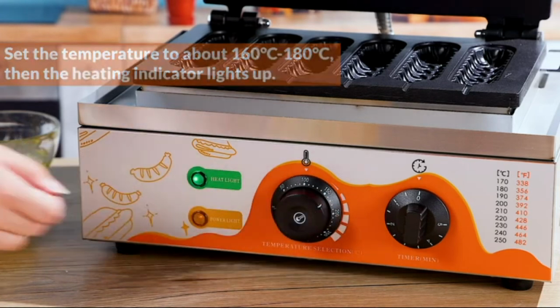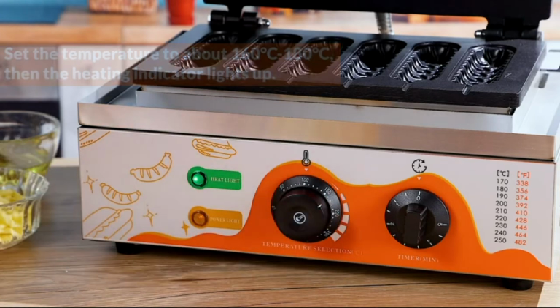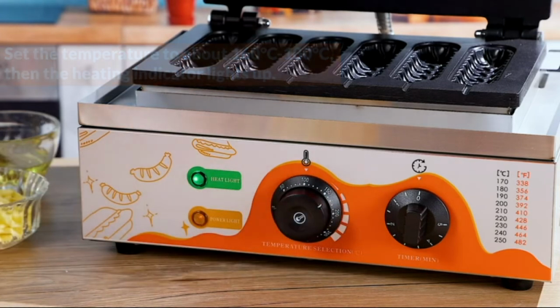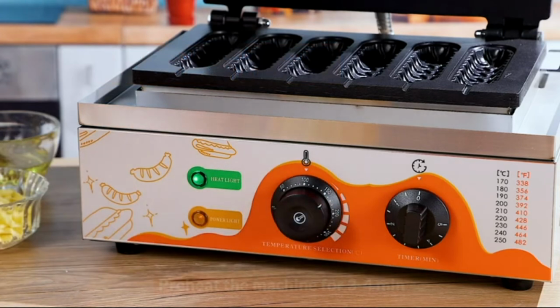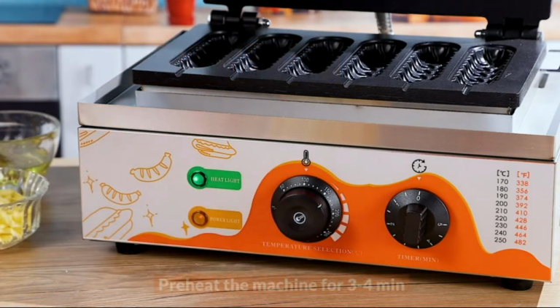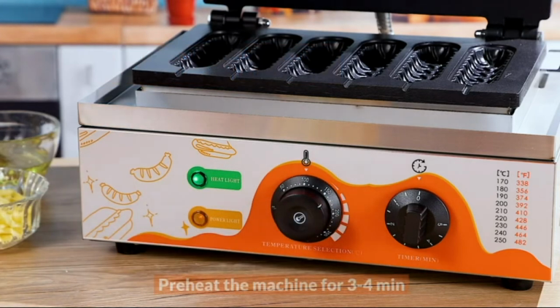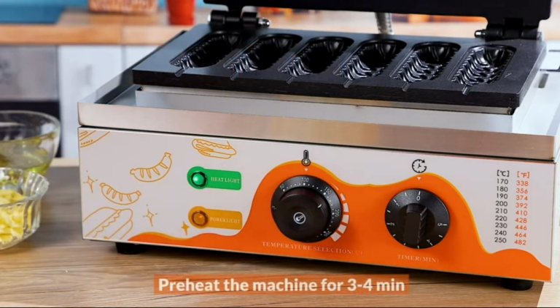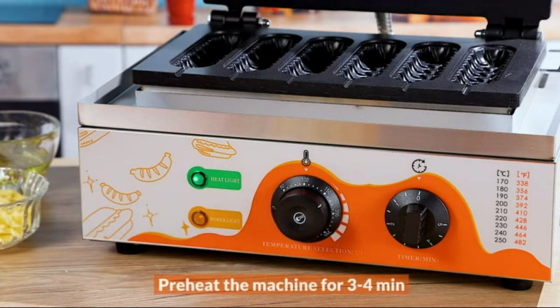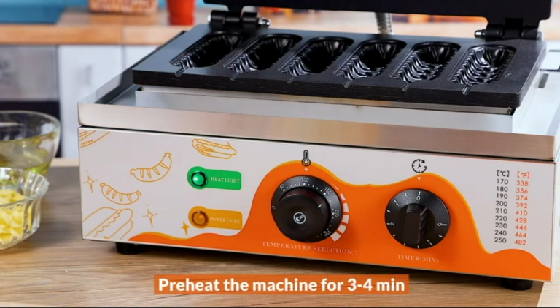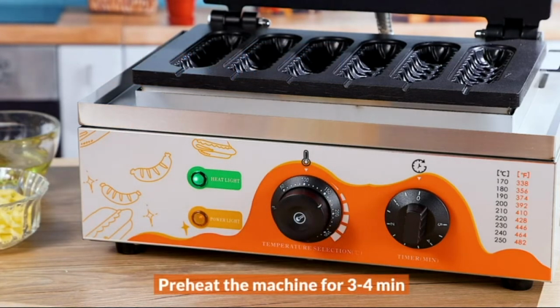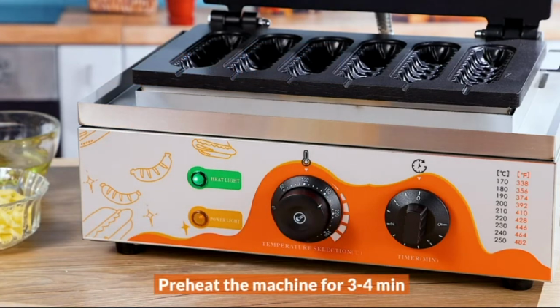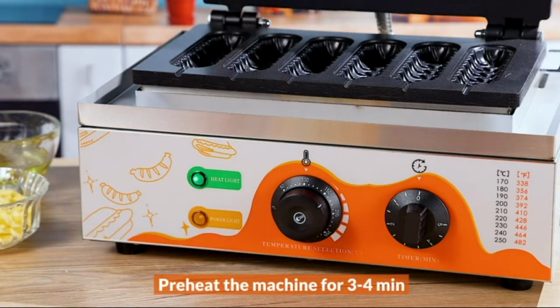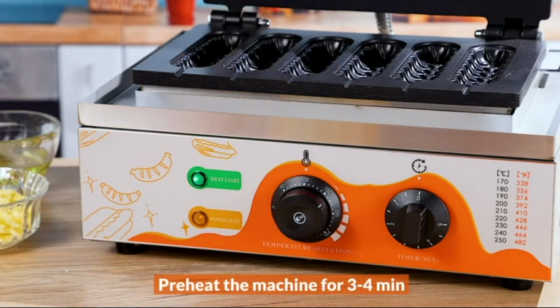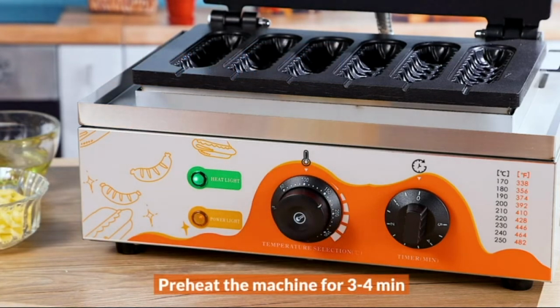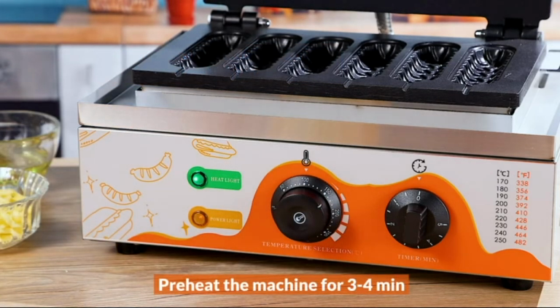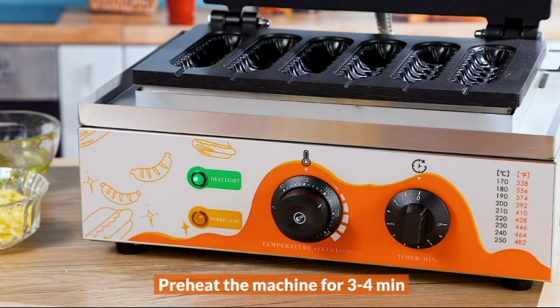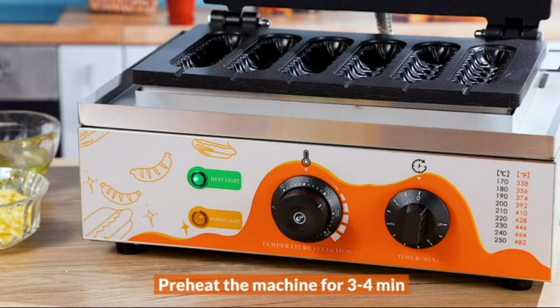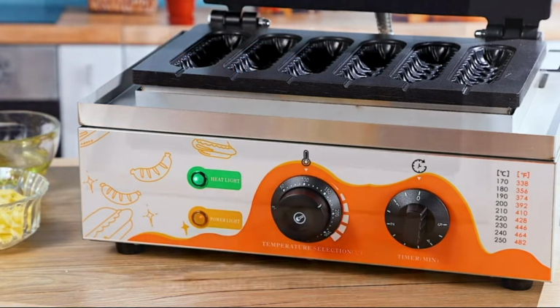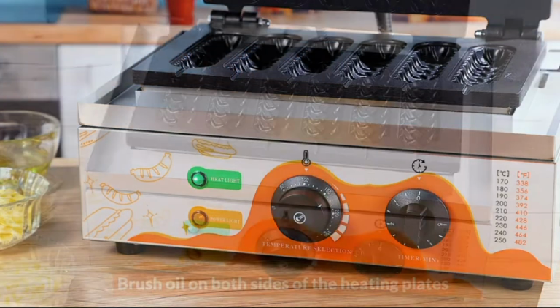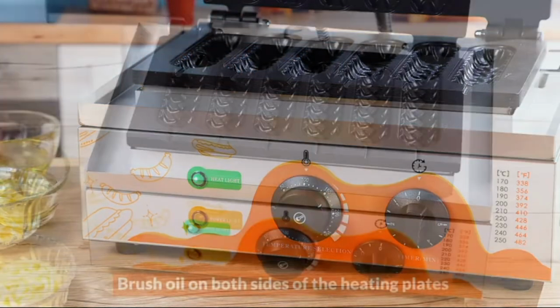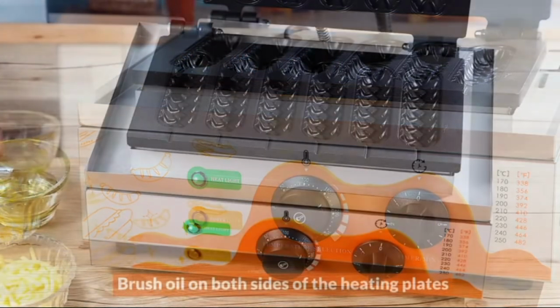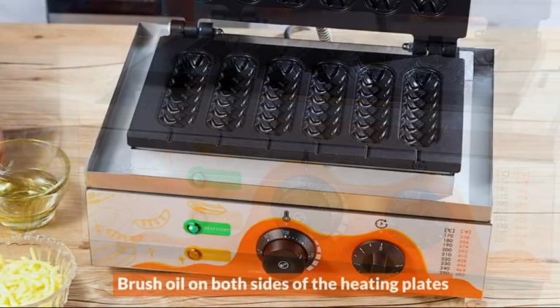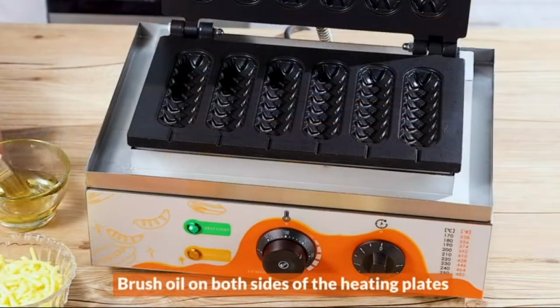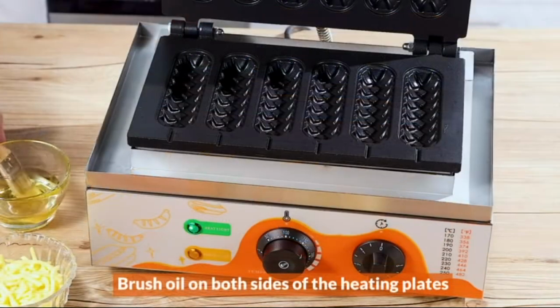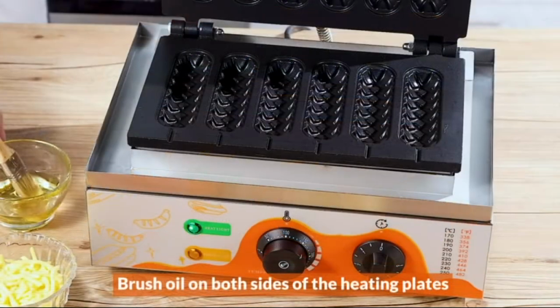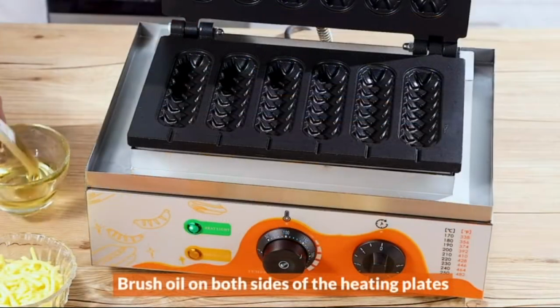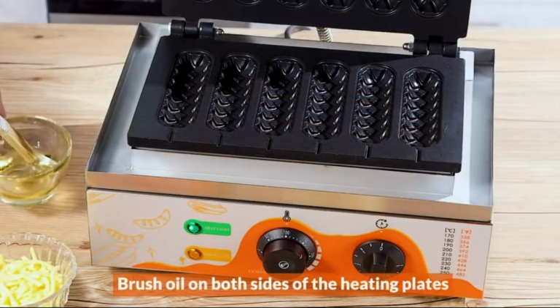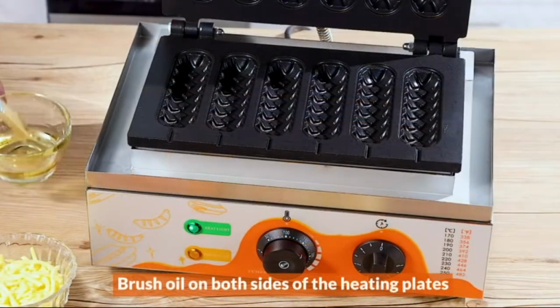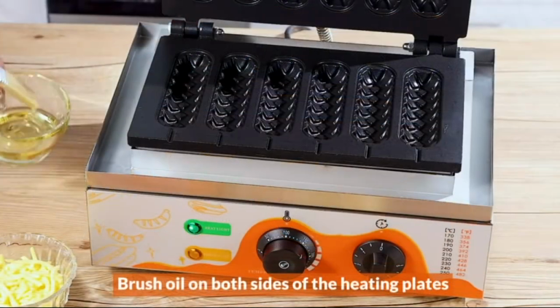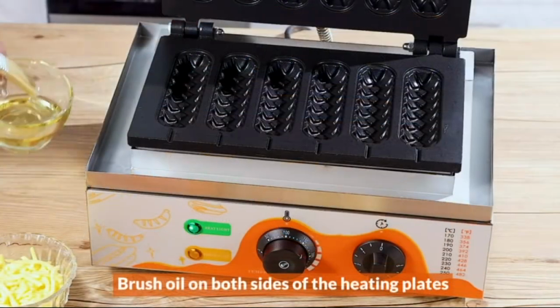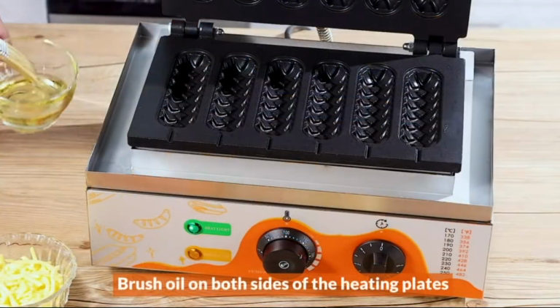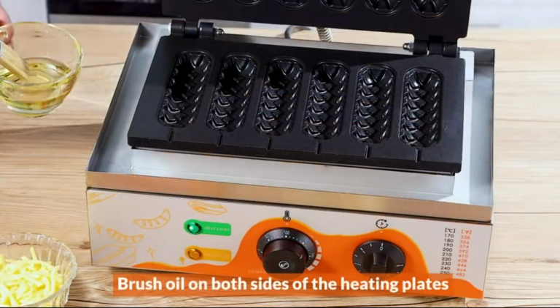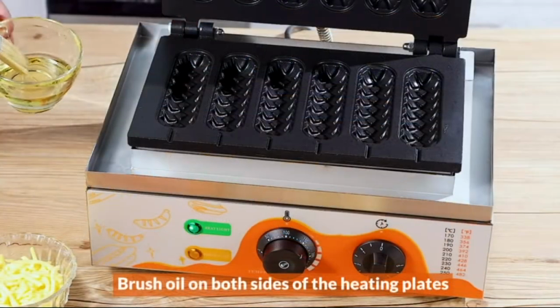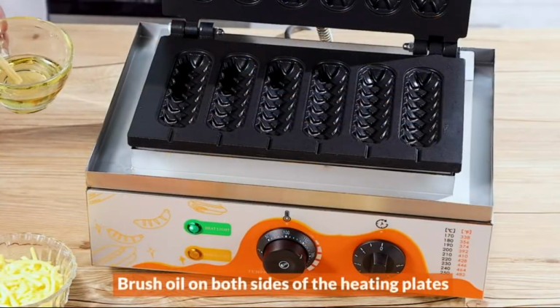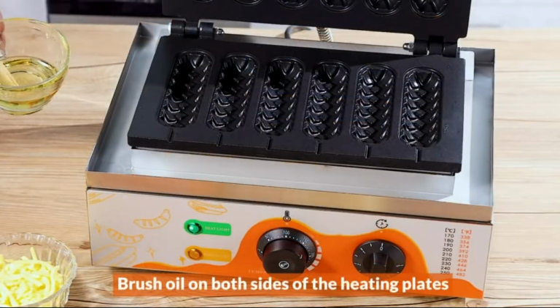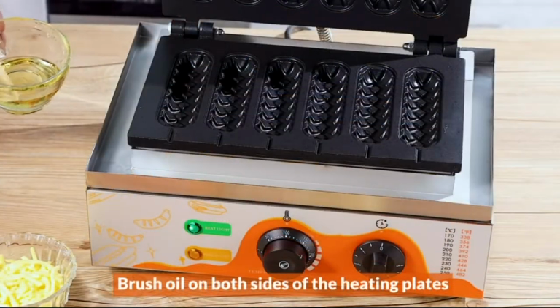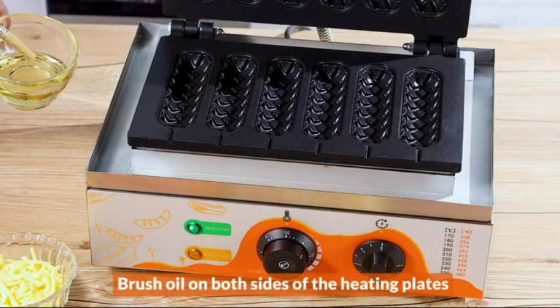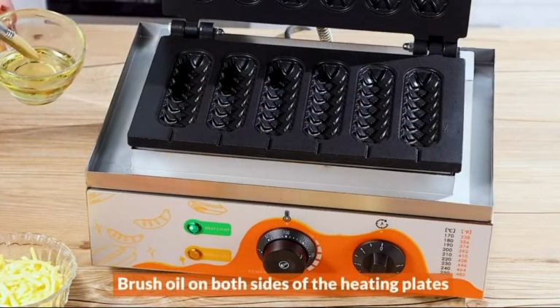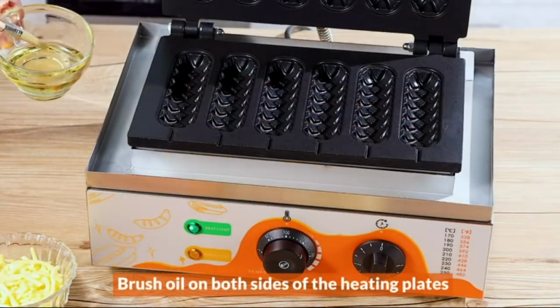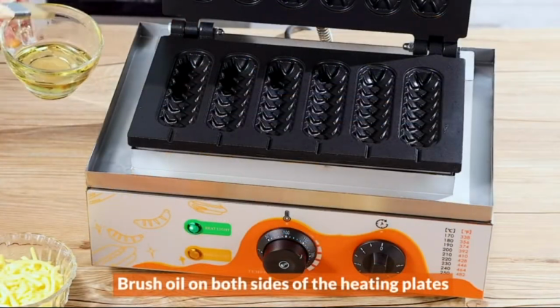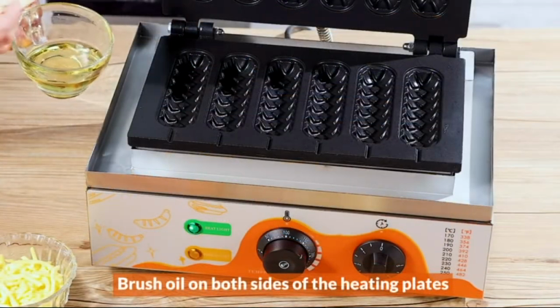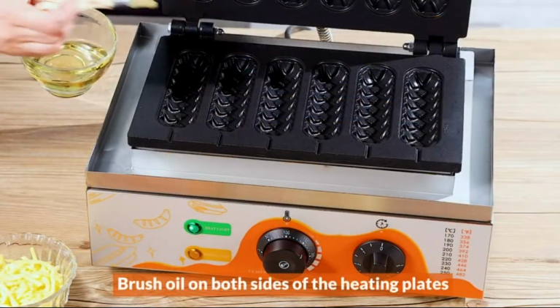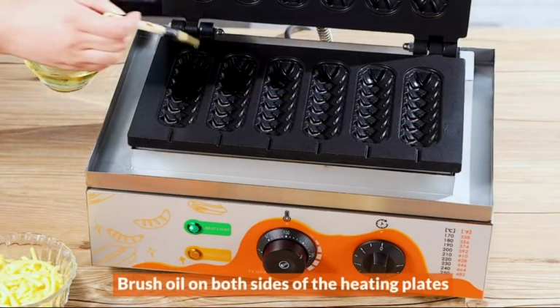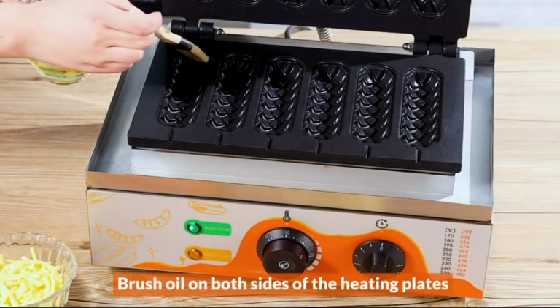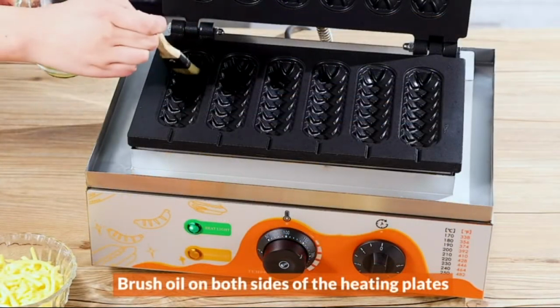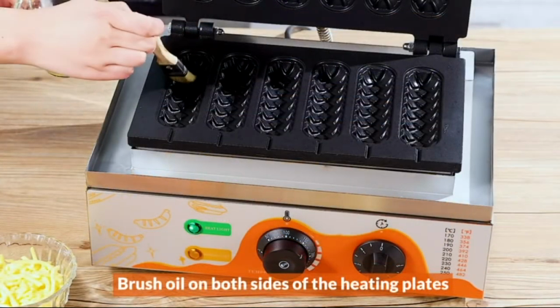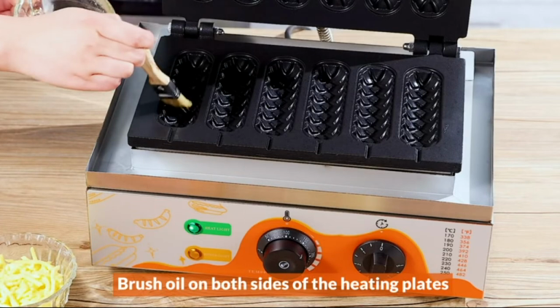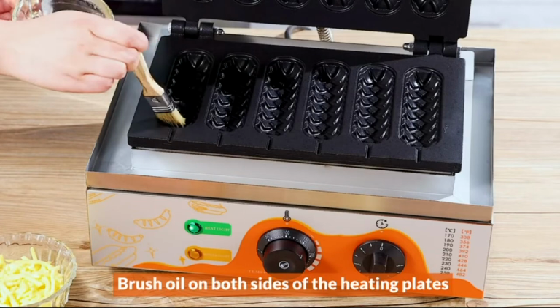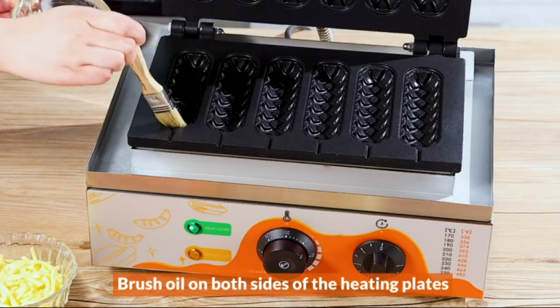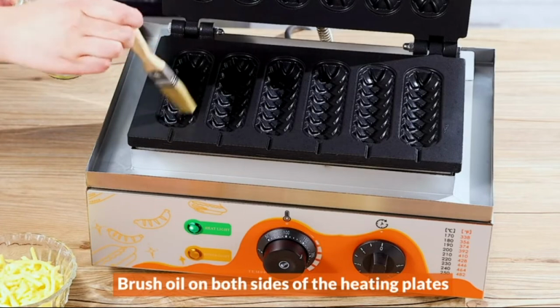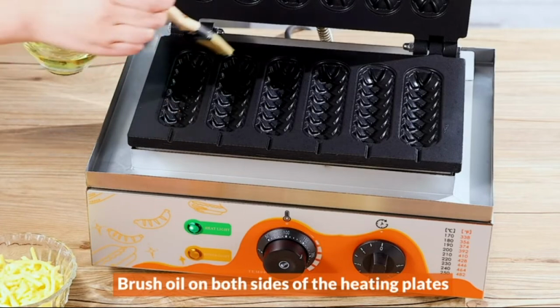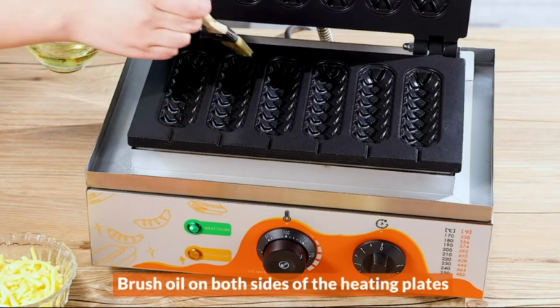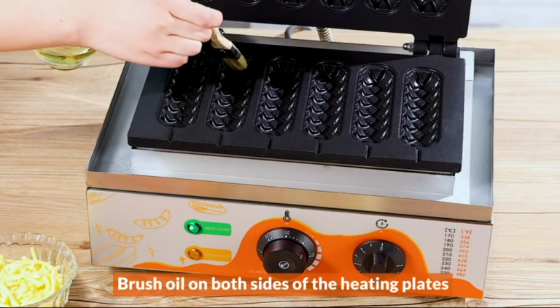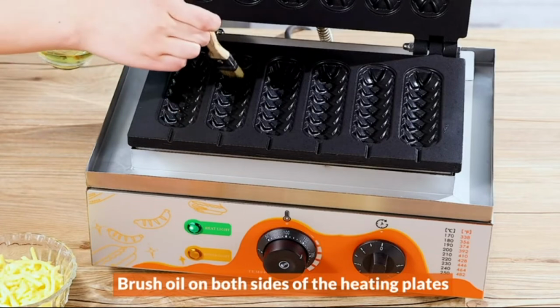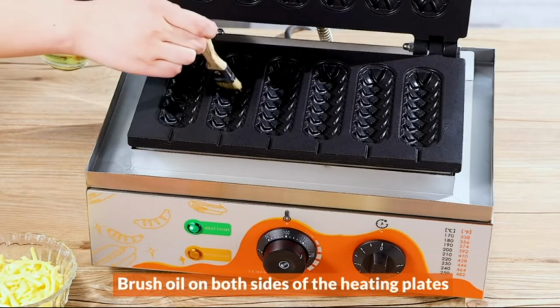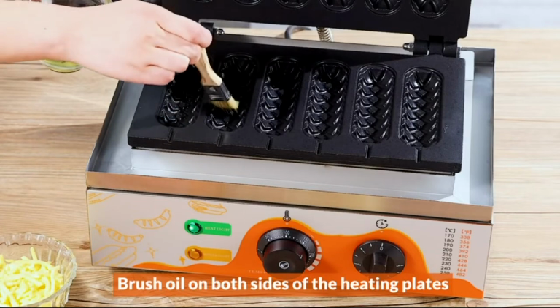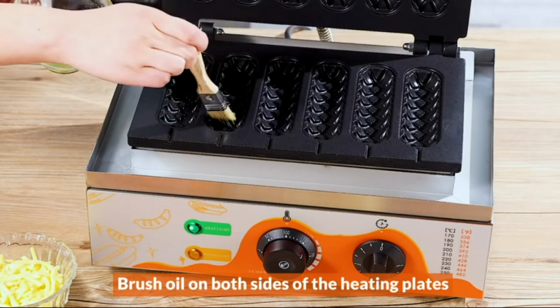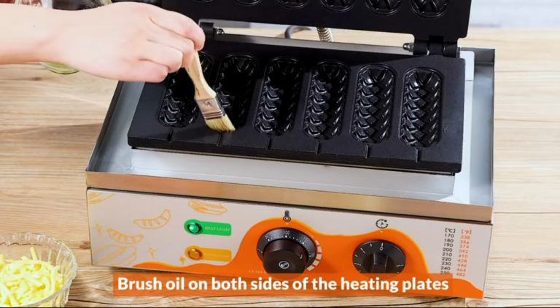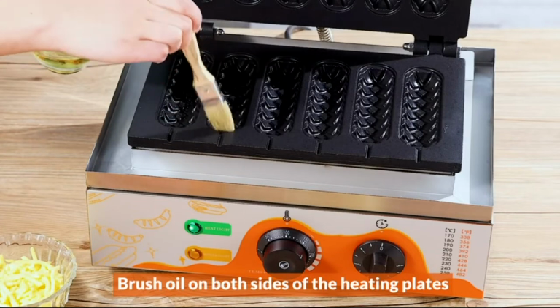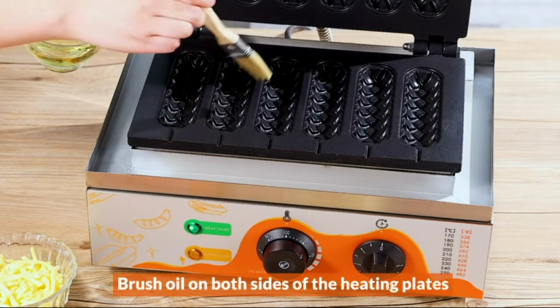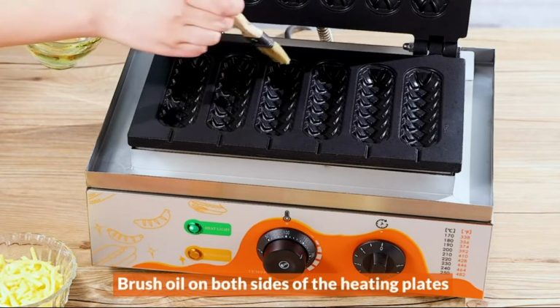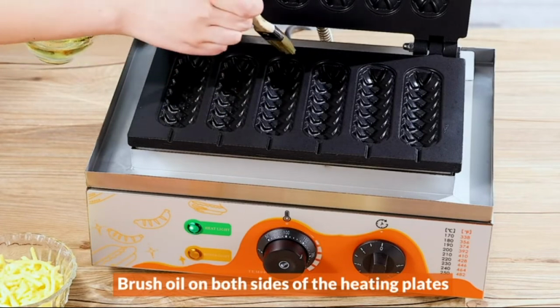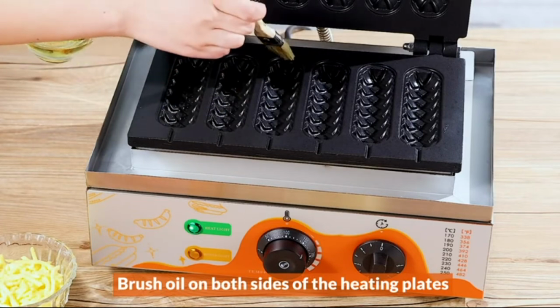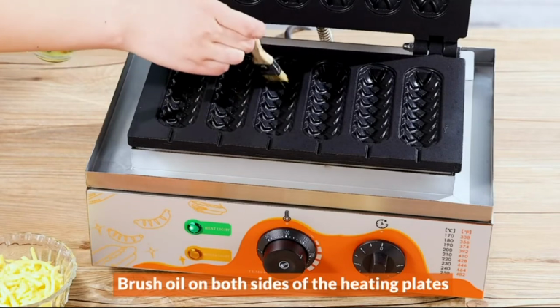It comes with a detachable drip tray to collect oil, batter residue, etc. Cleaning is a breeze.